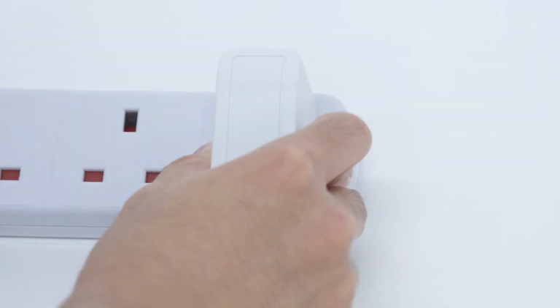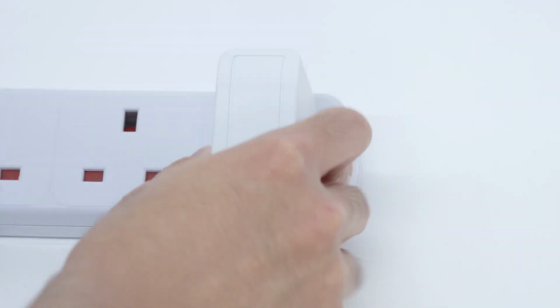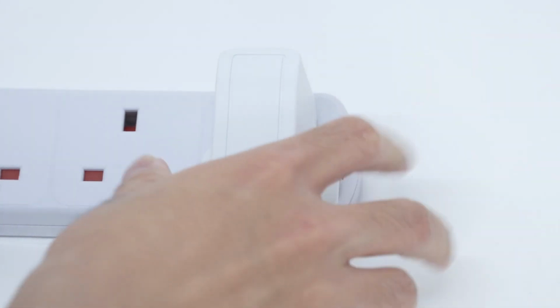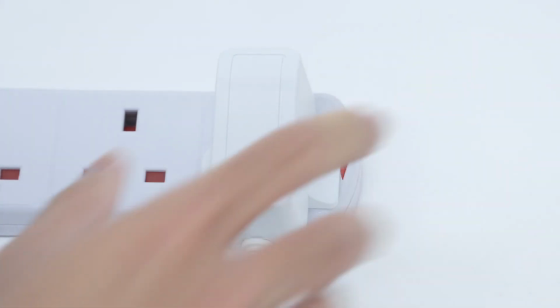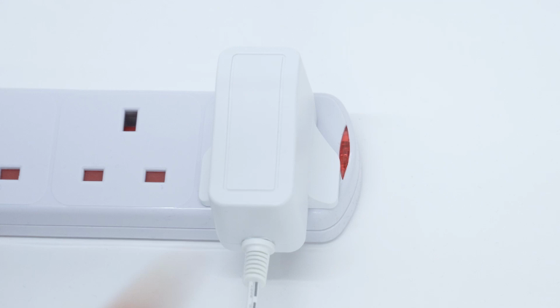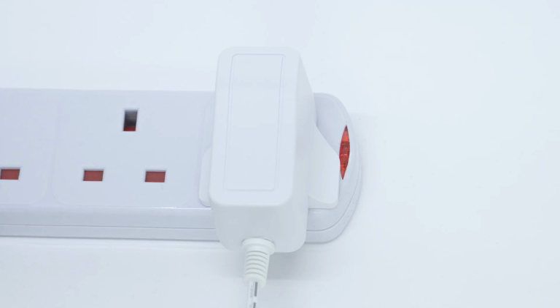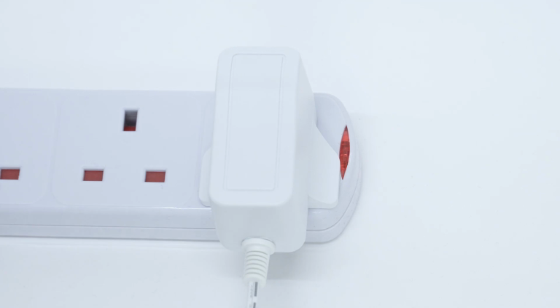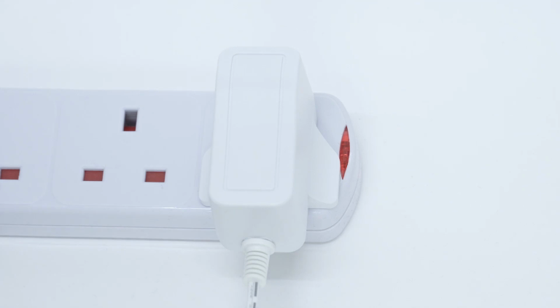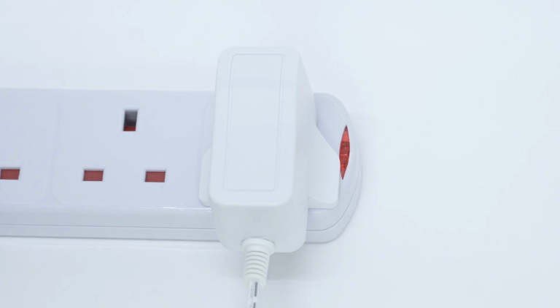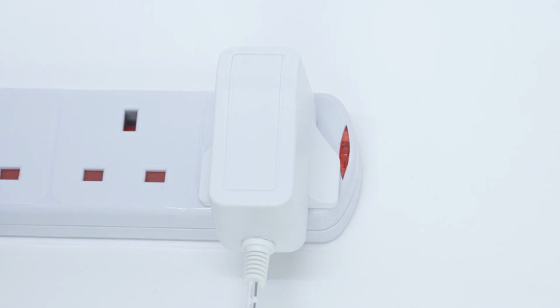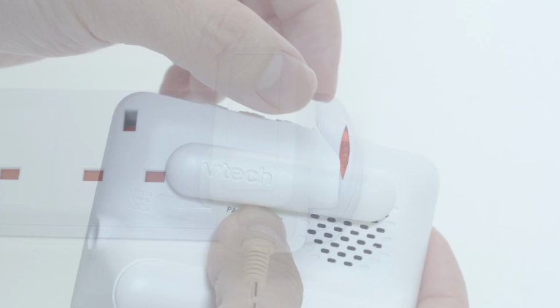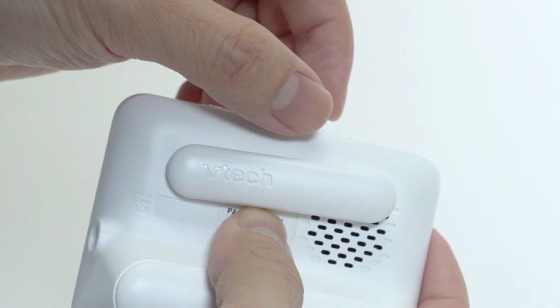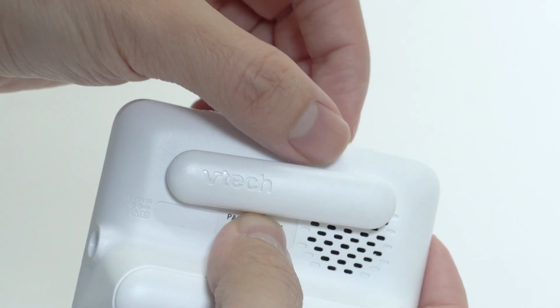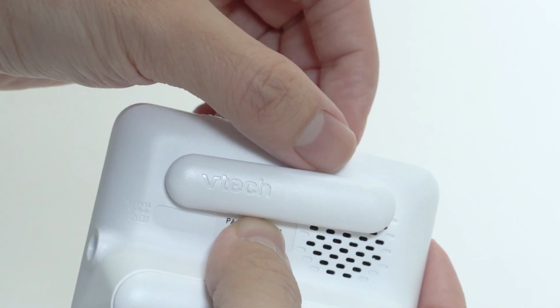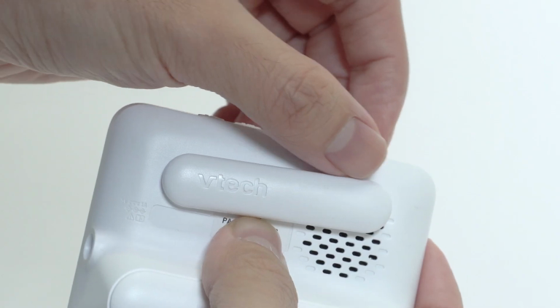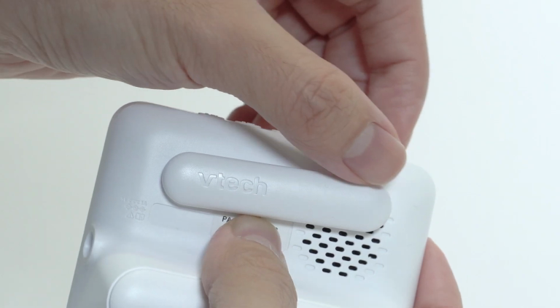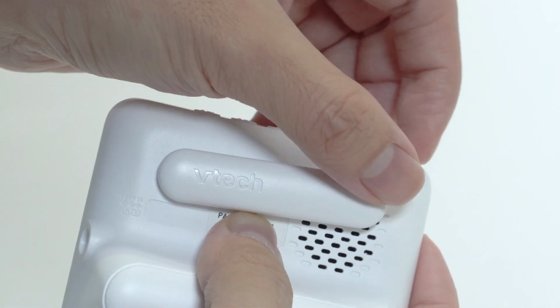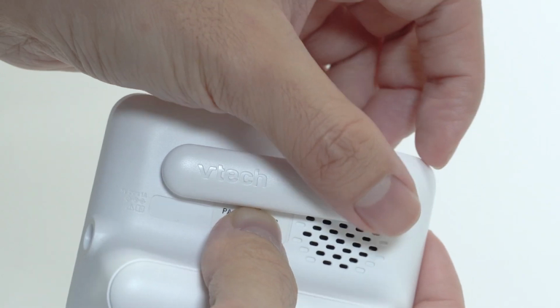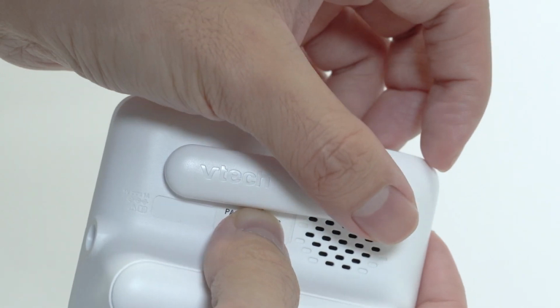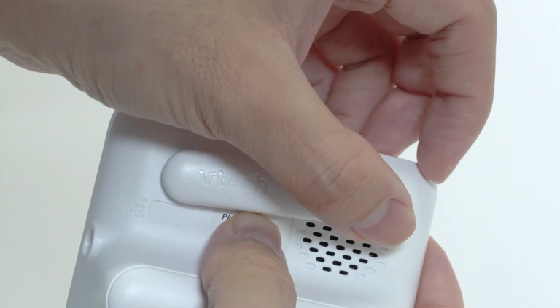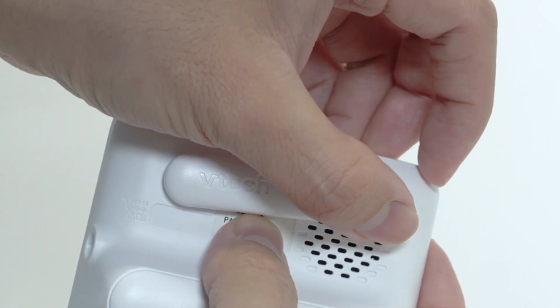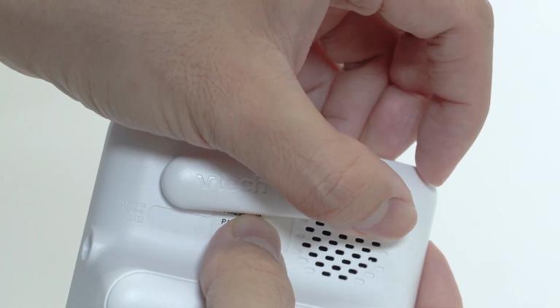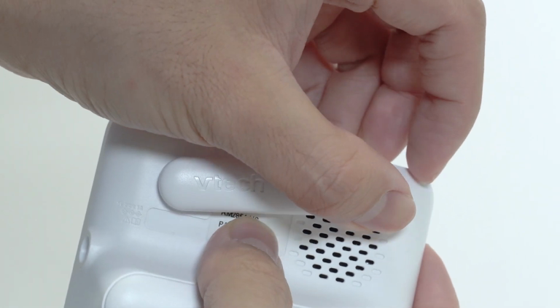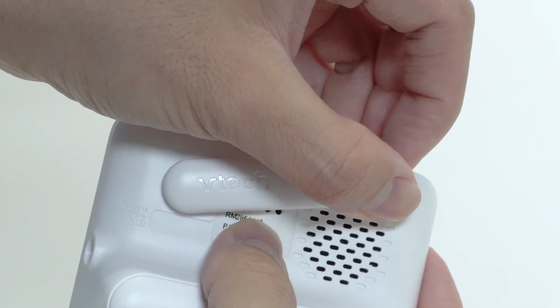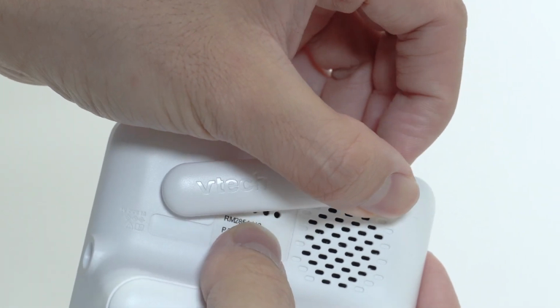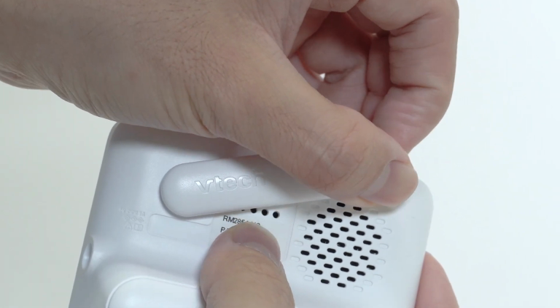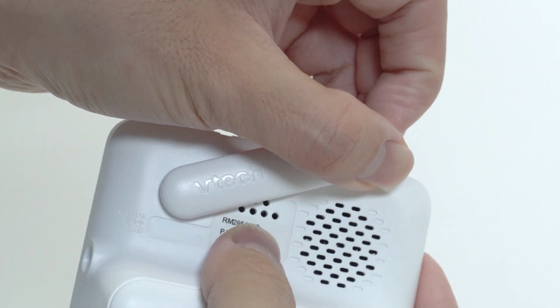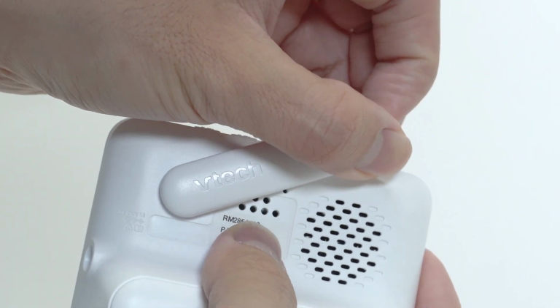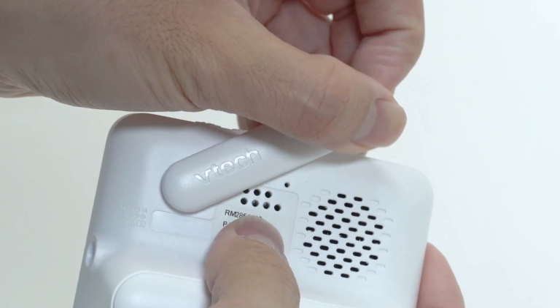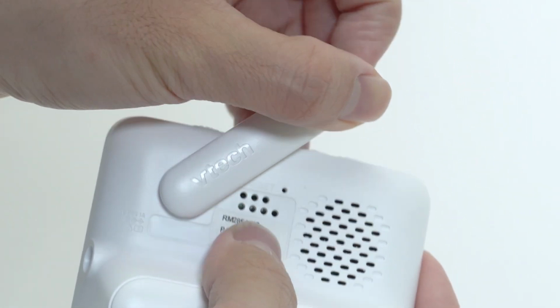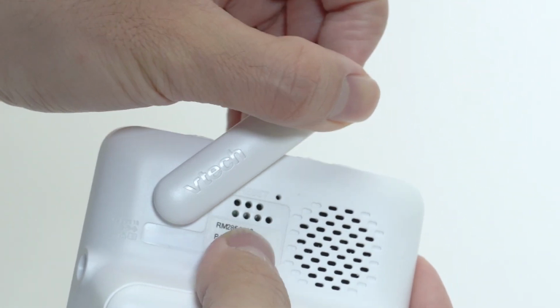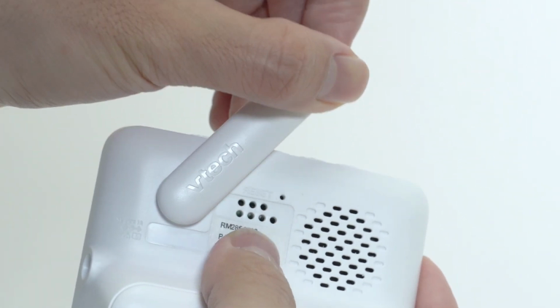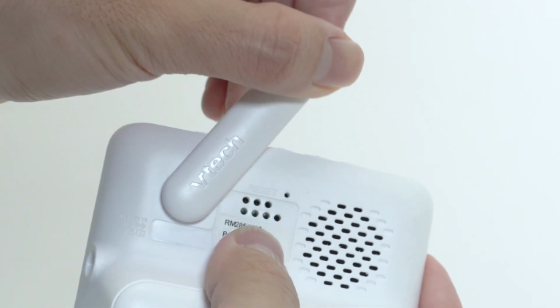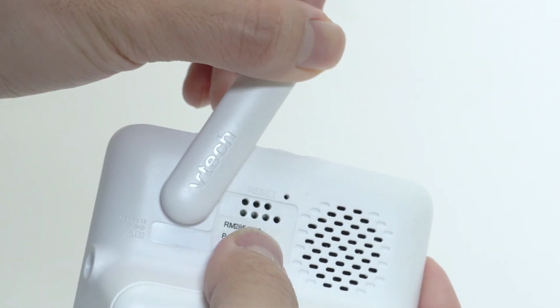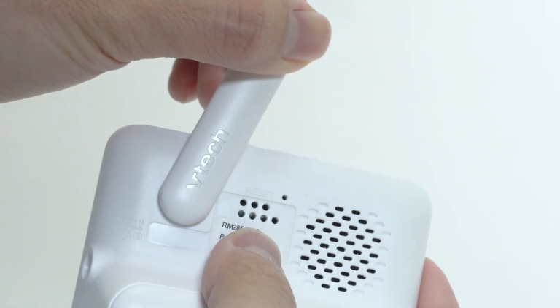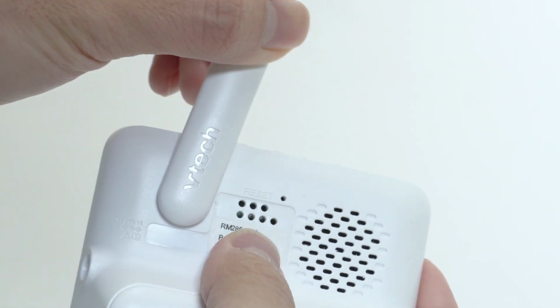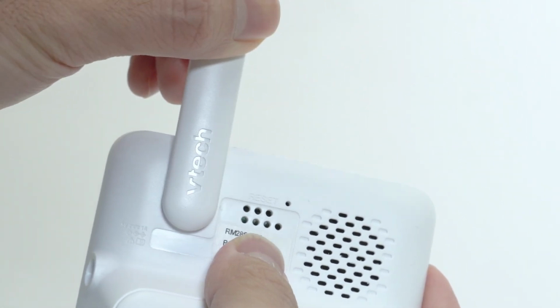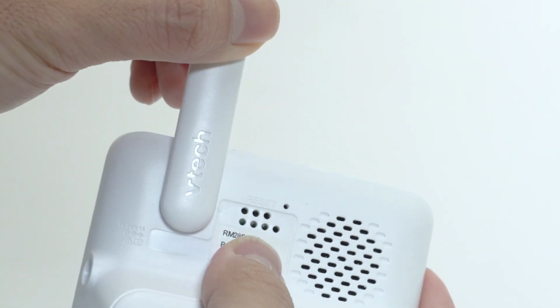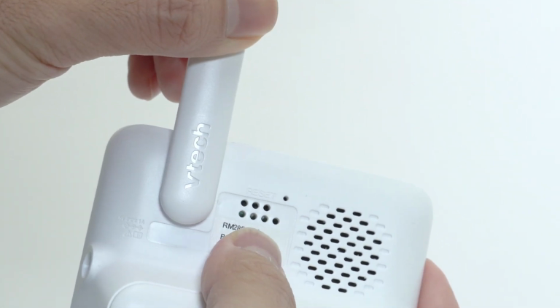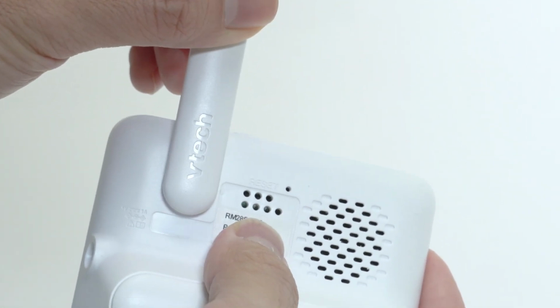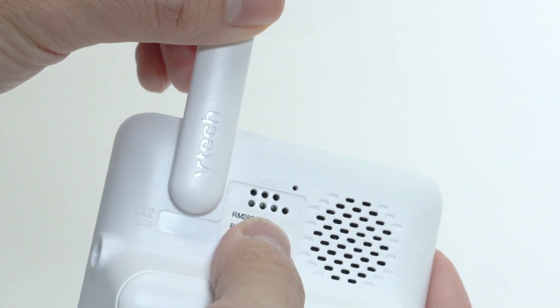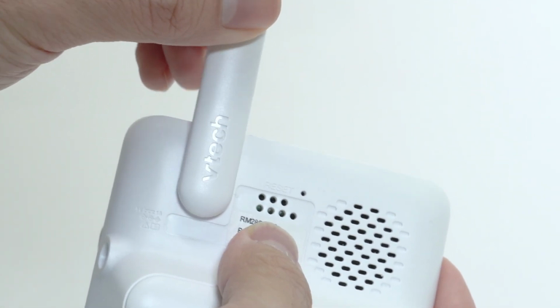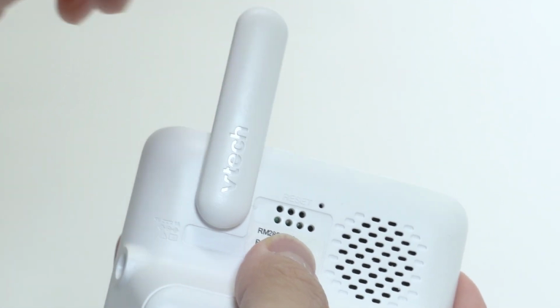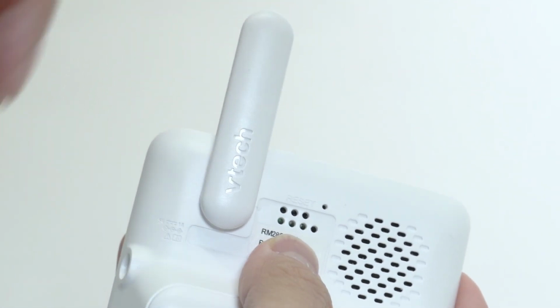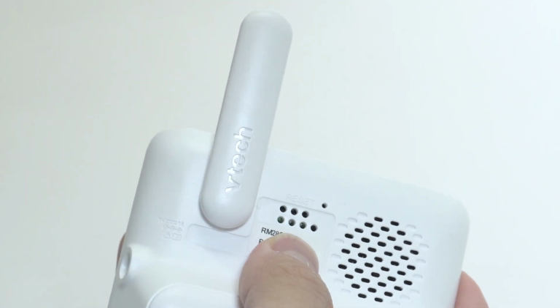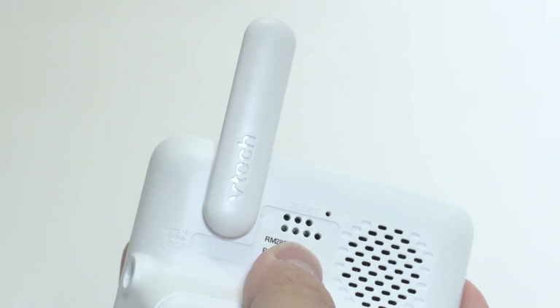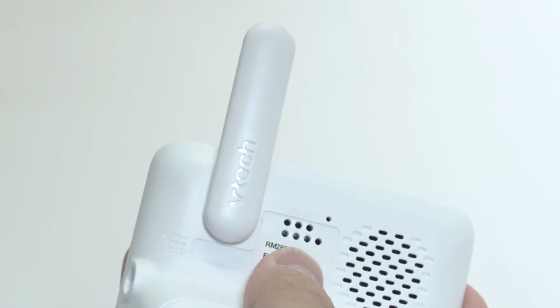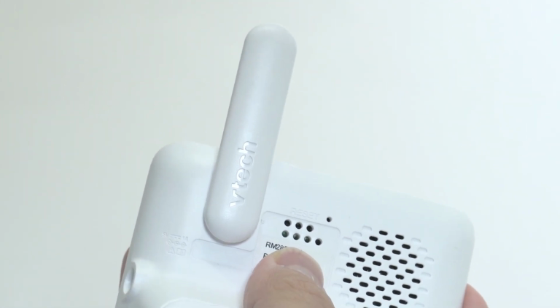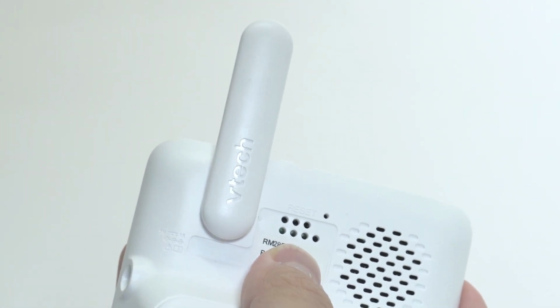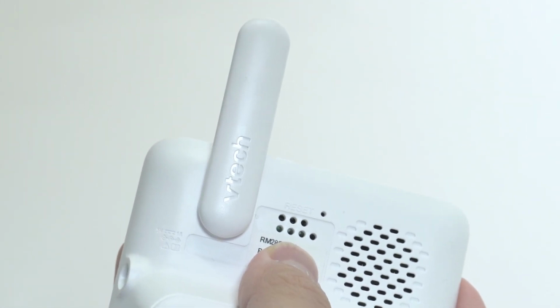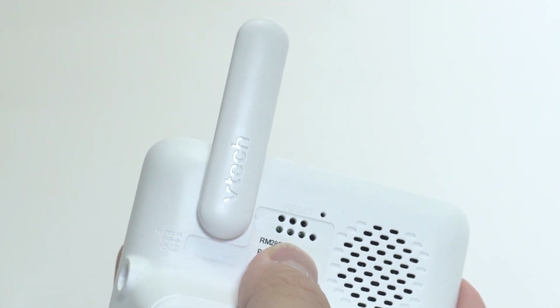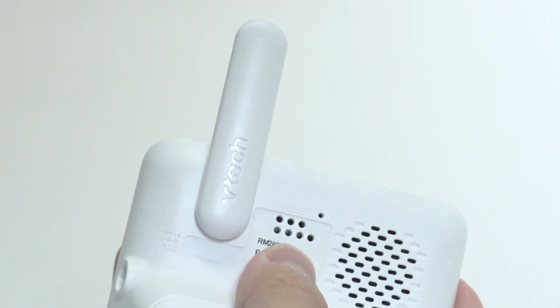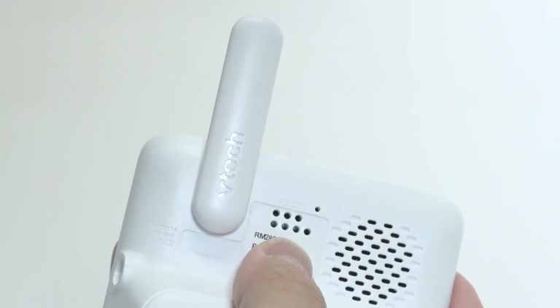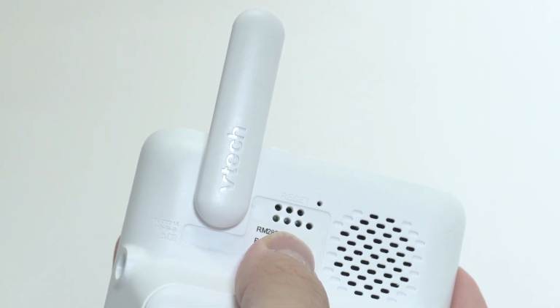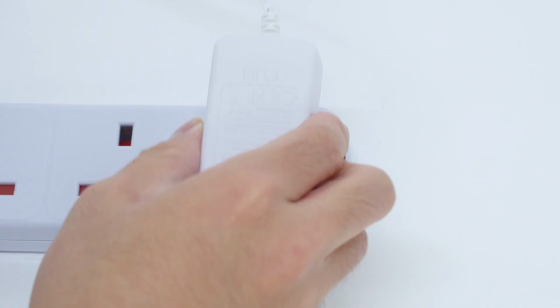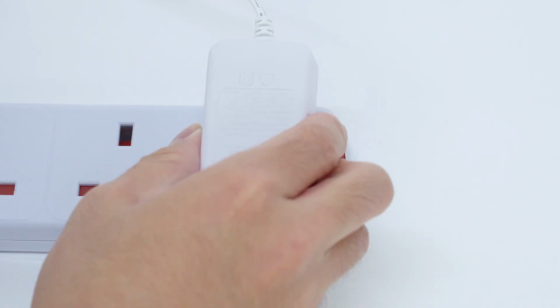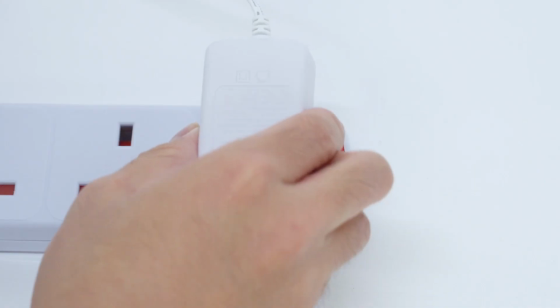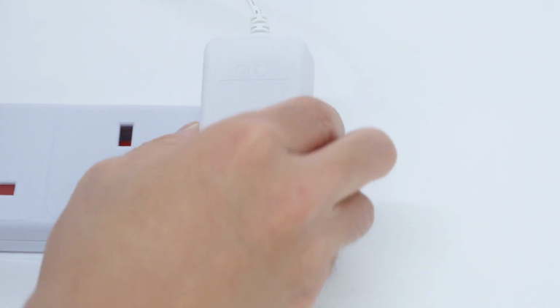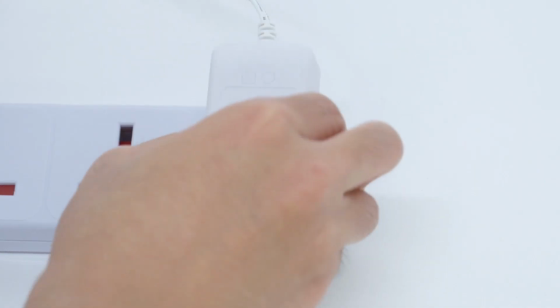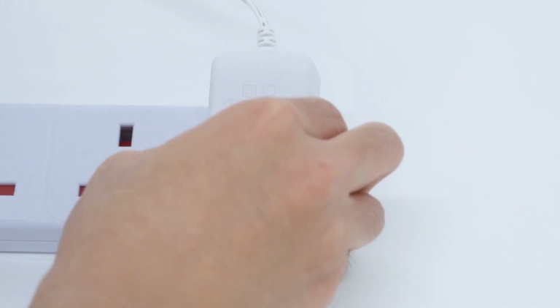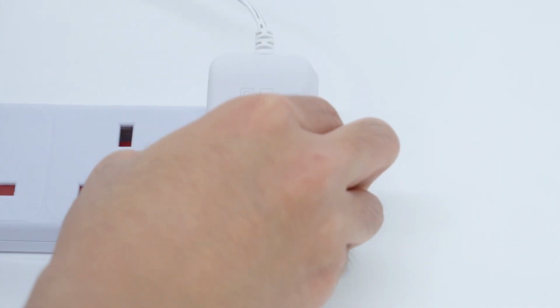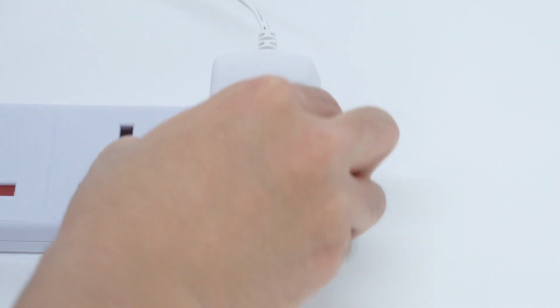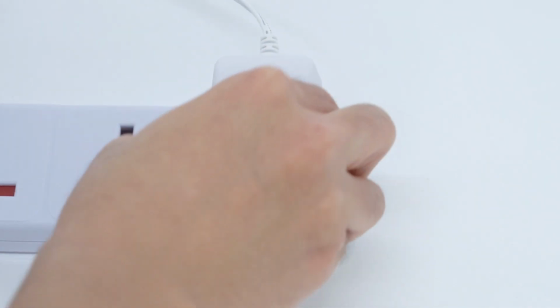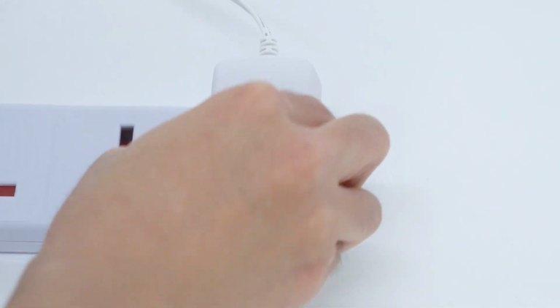Make sure you raise the antenna of the parent unit. It is a necessity, or the monitor will not function normally.